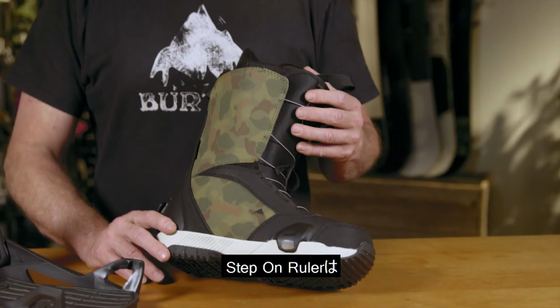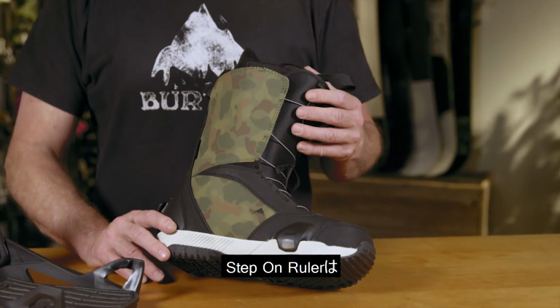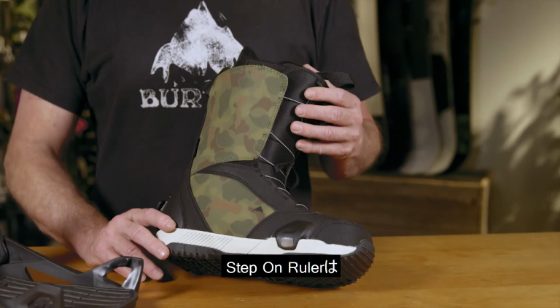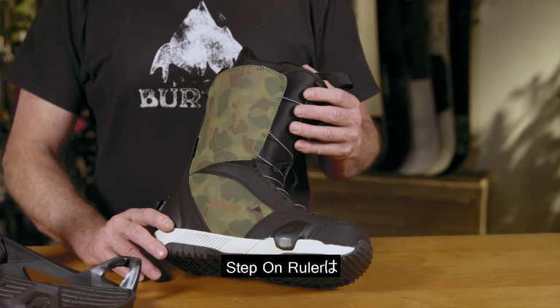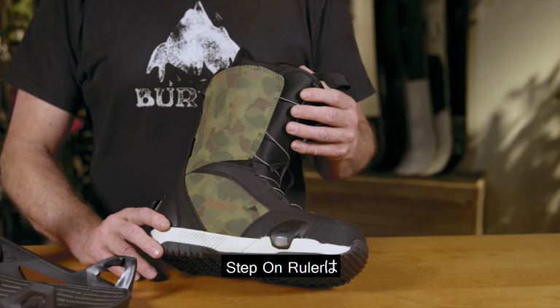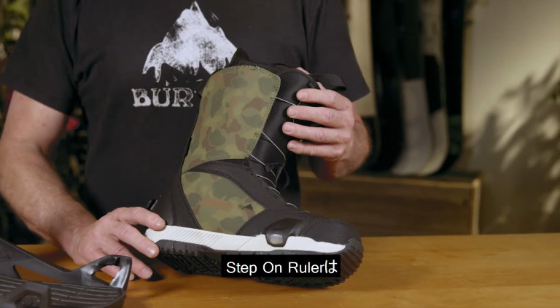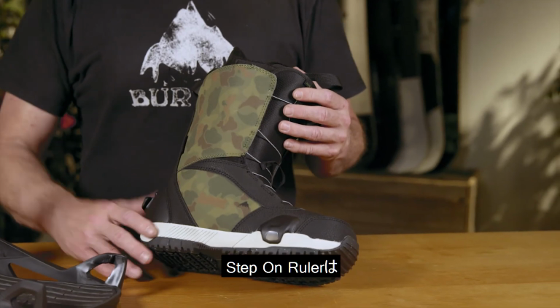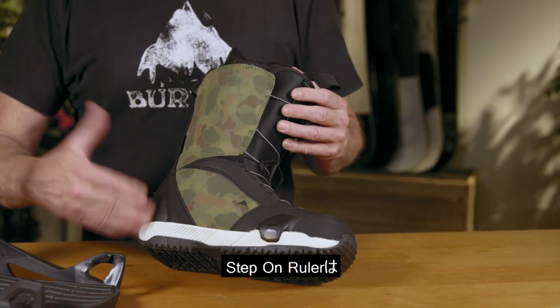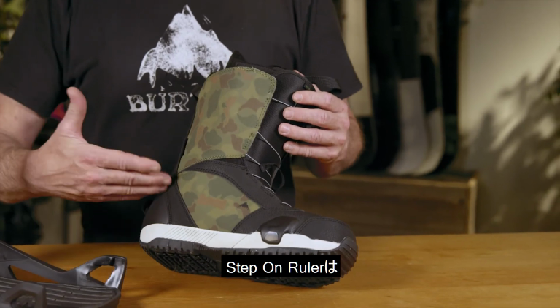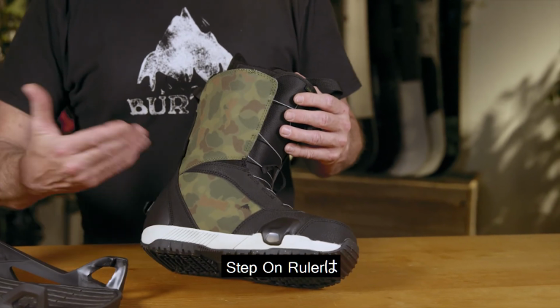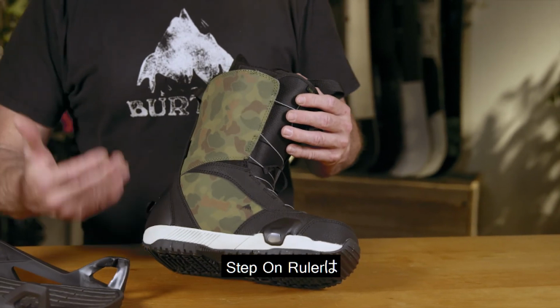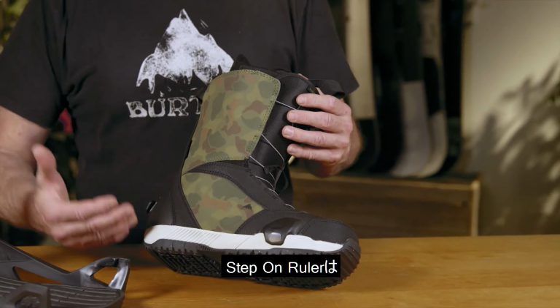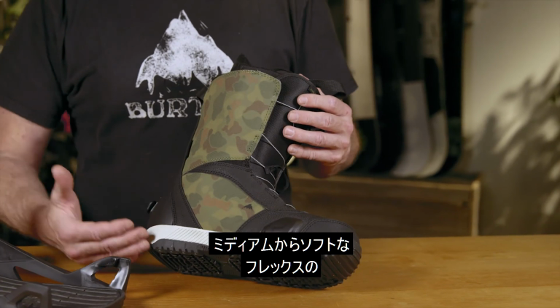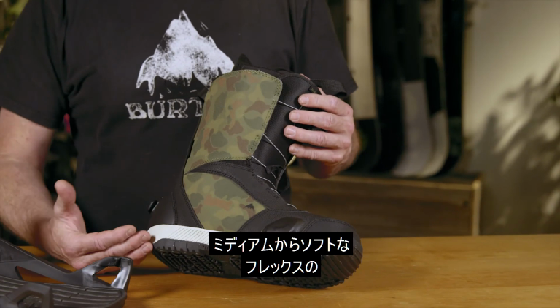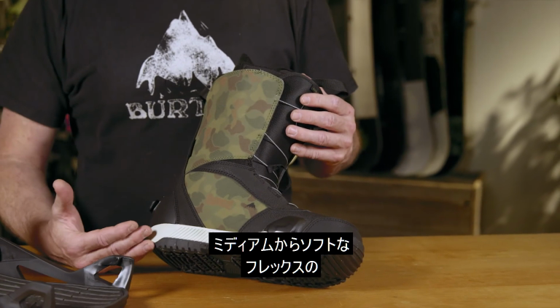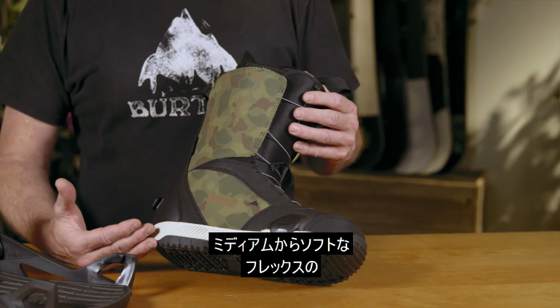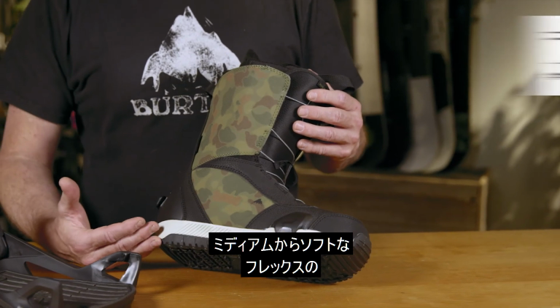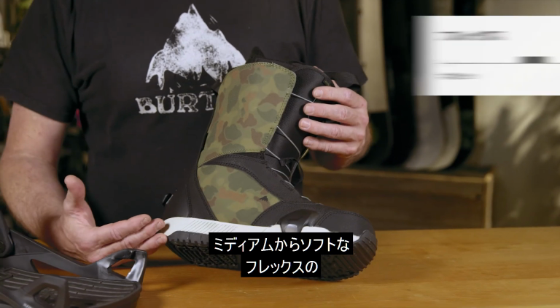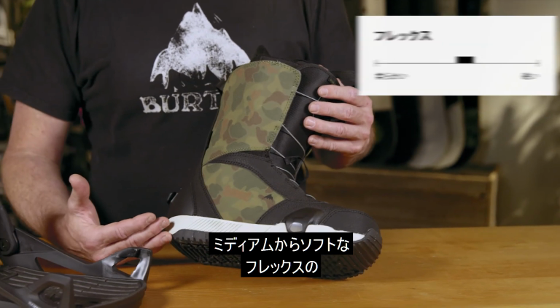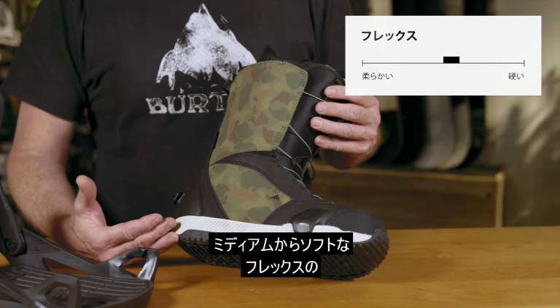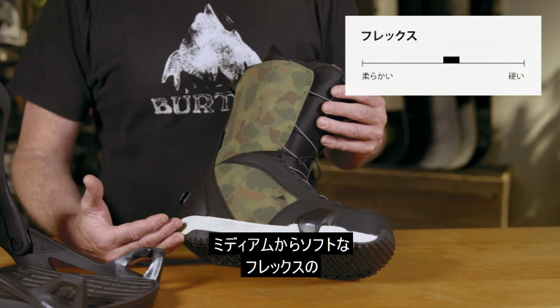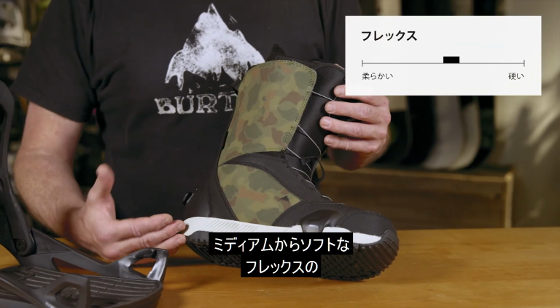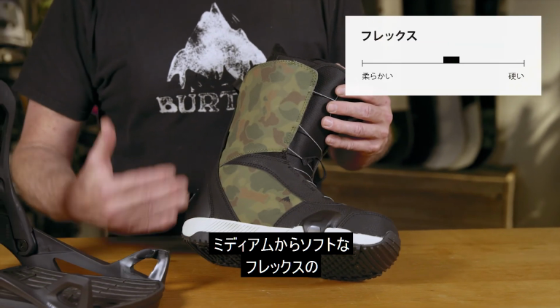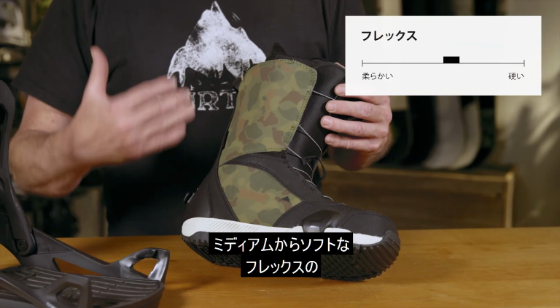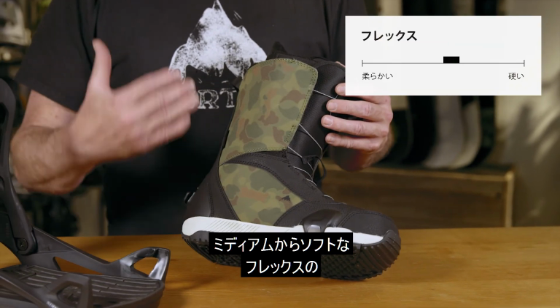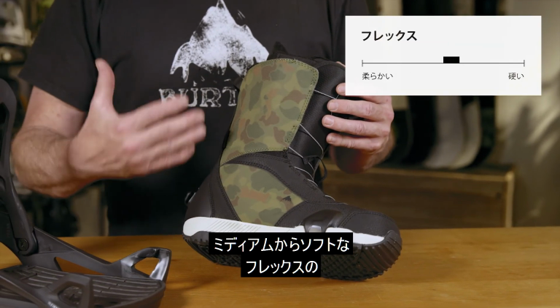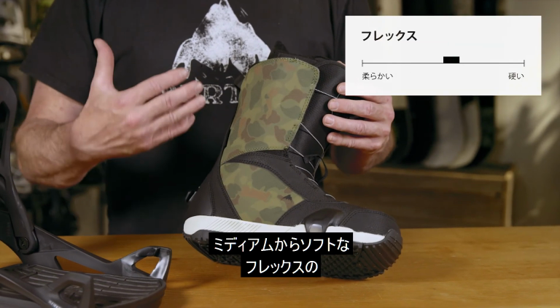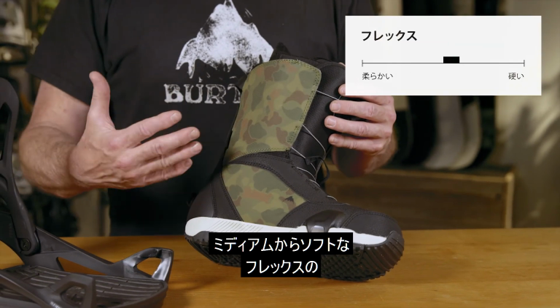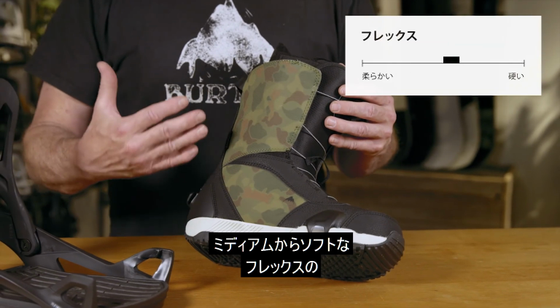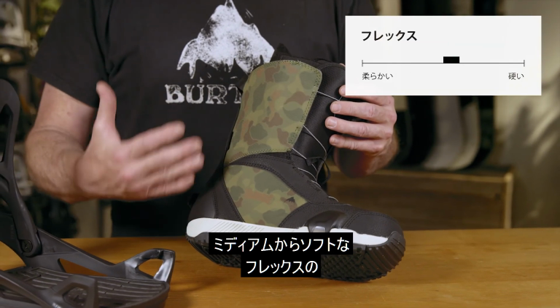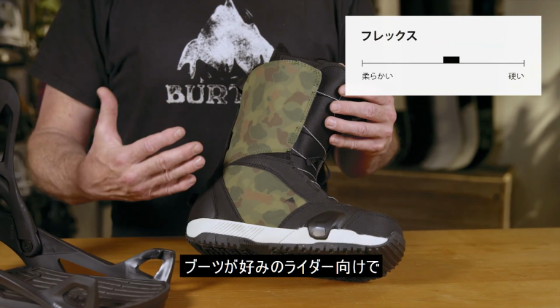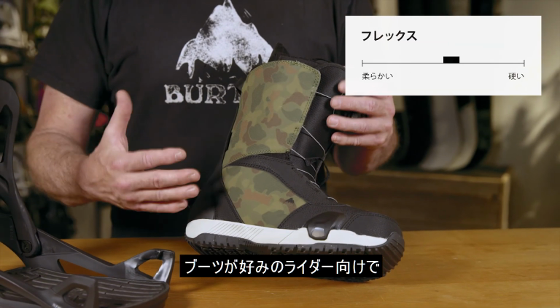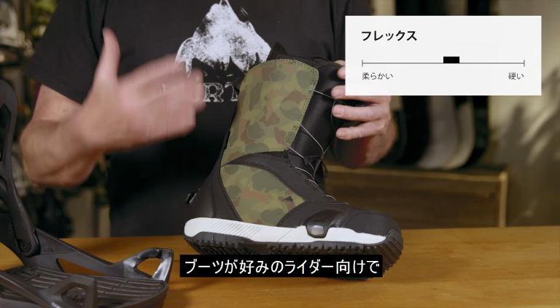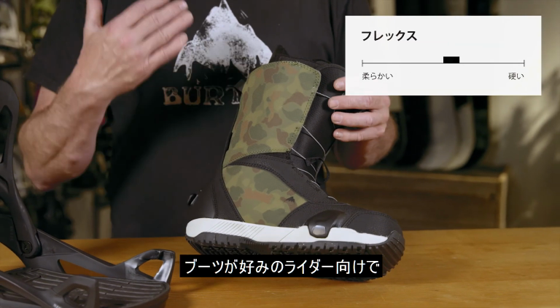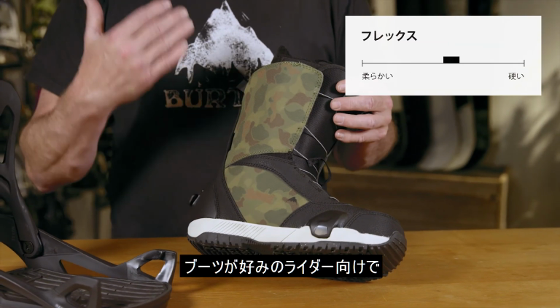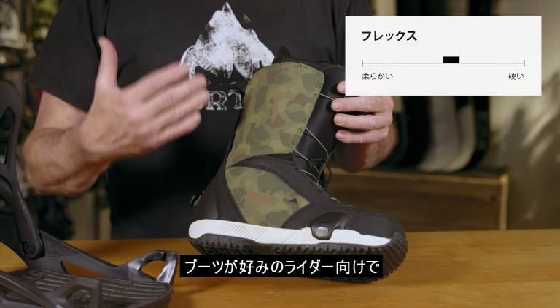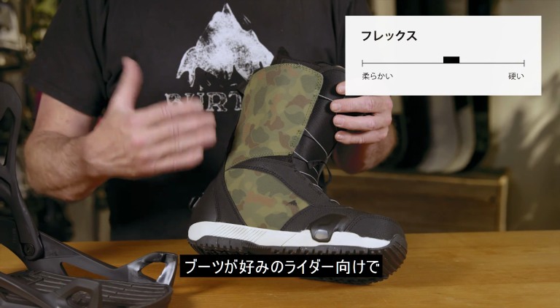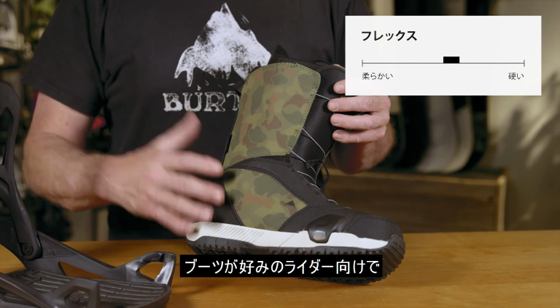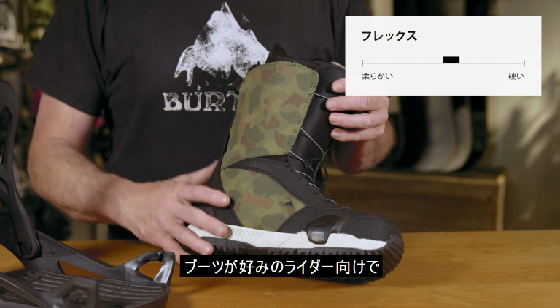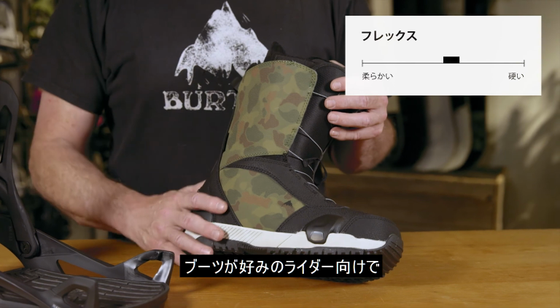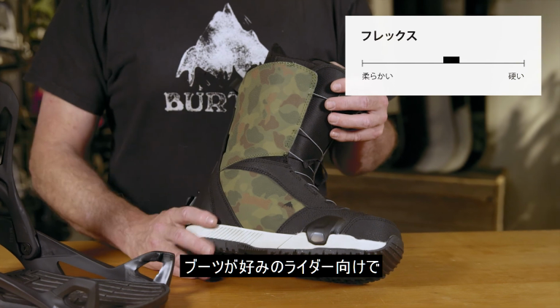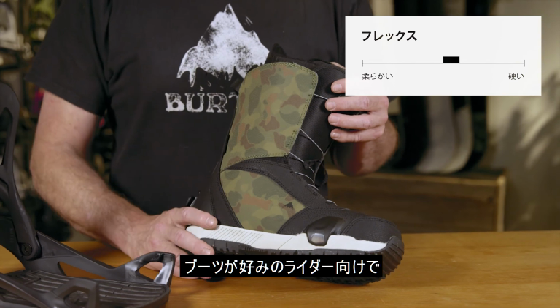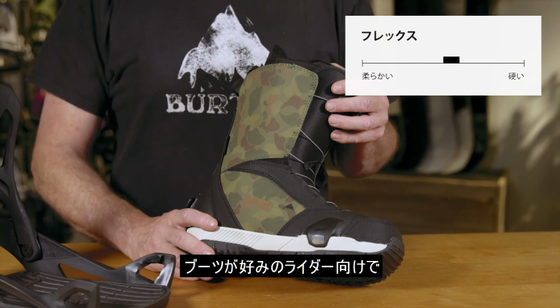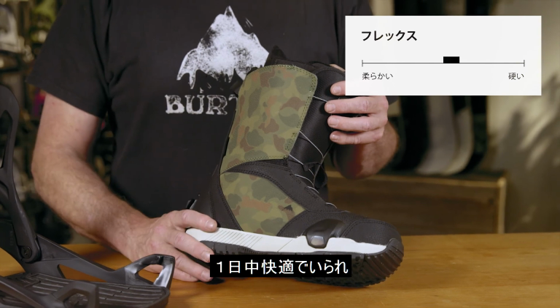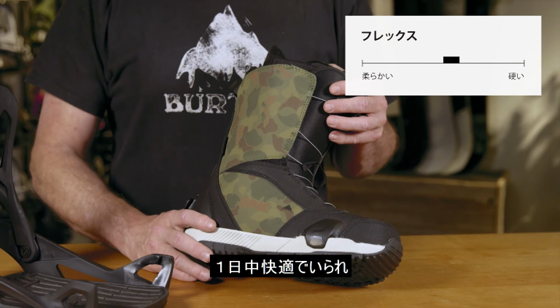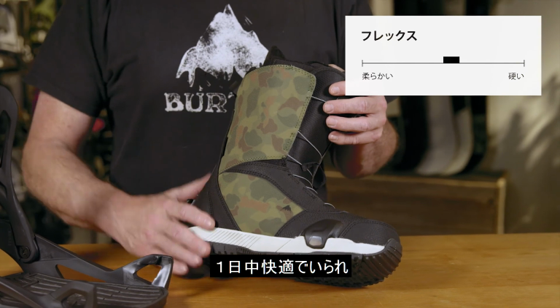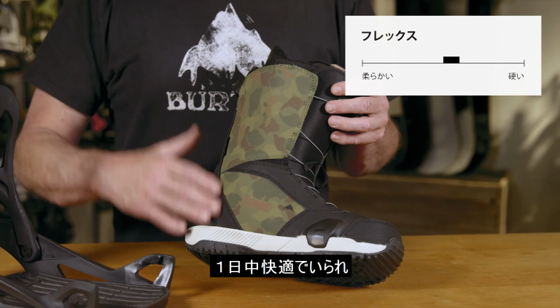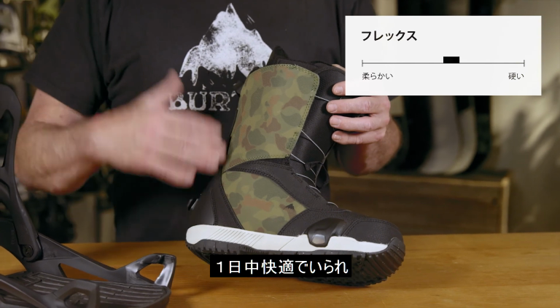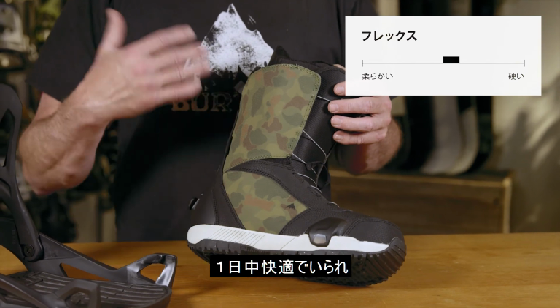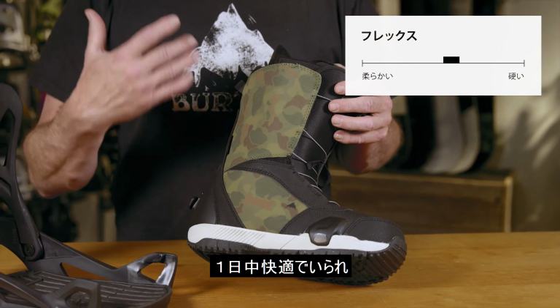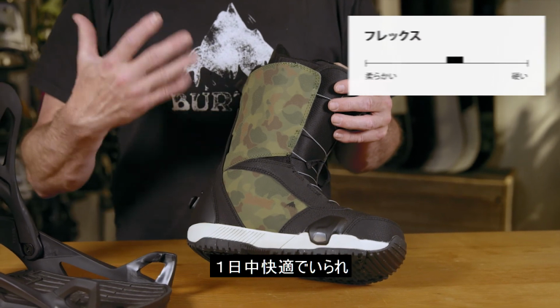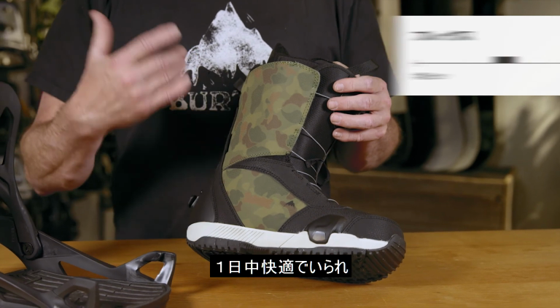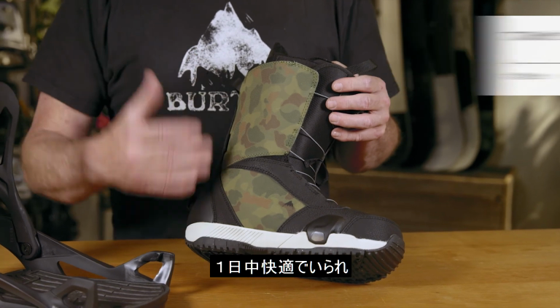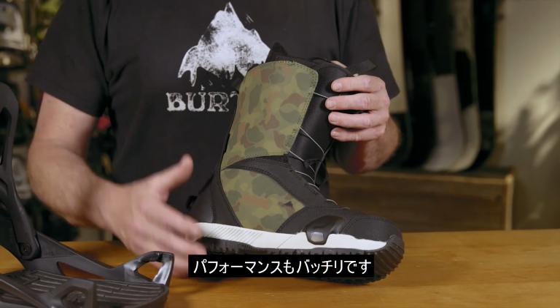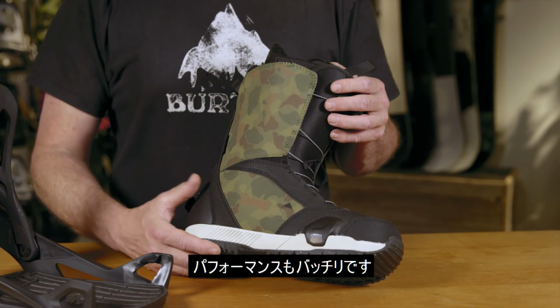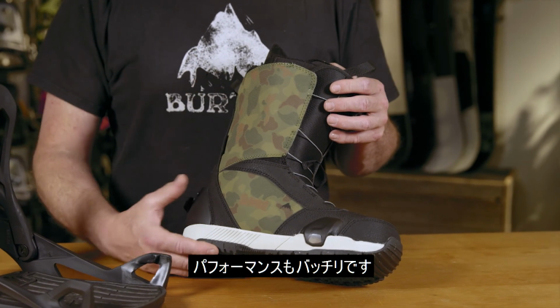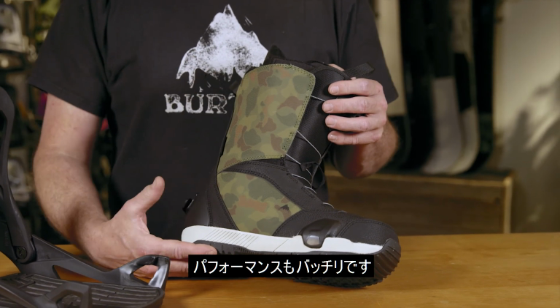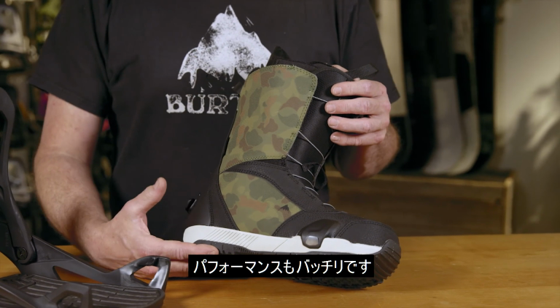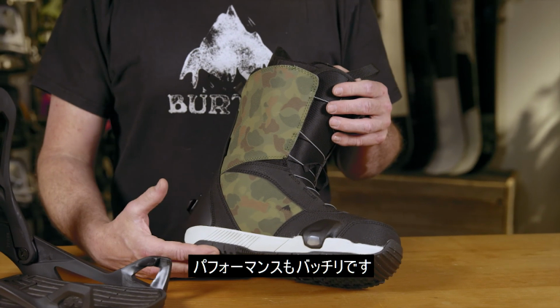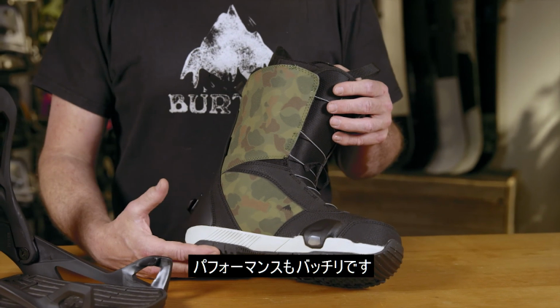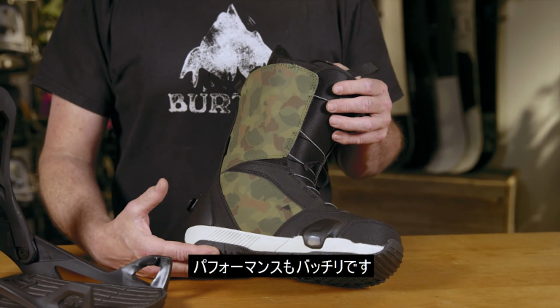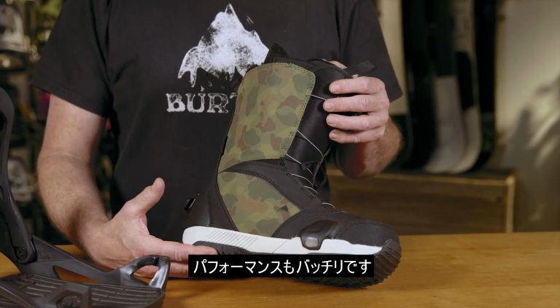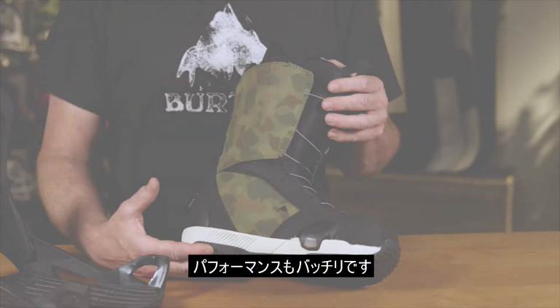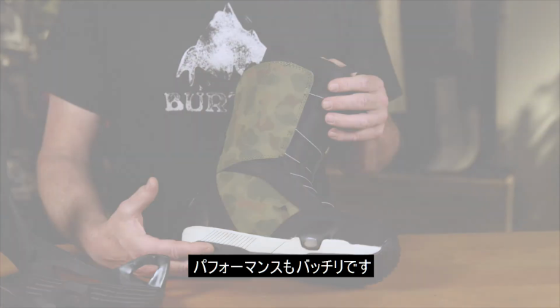The Step-On Ruler is designed for the rider that's looking for a mid to softer flexing boot for all day comfort and riding performance.